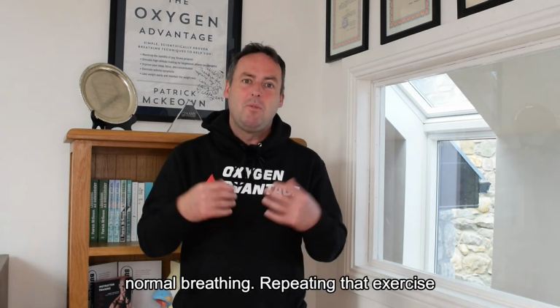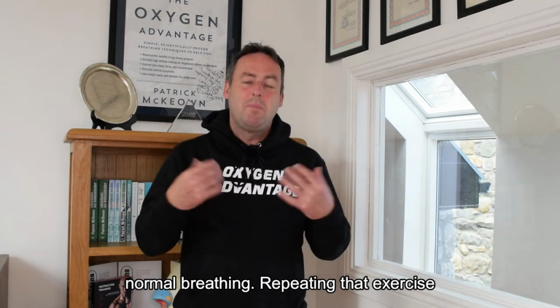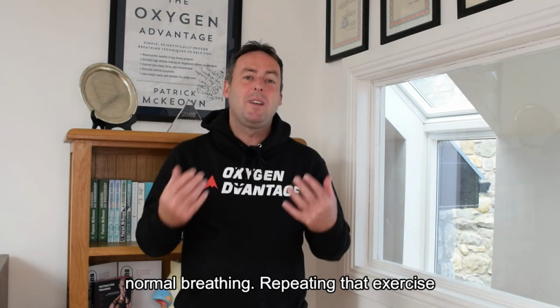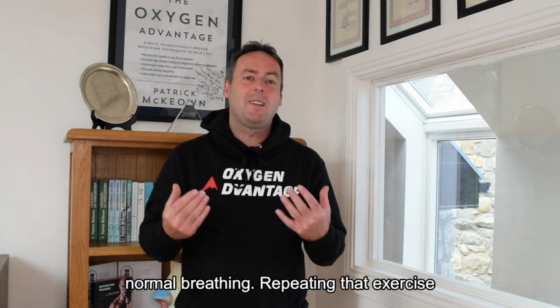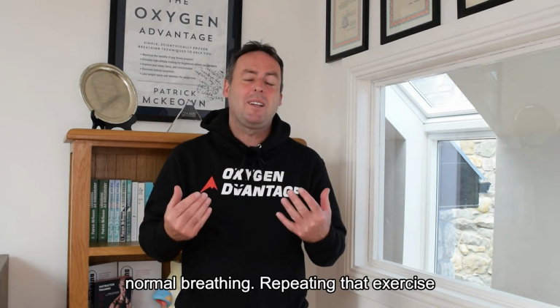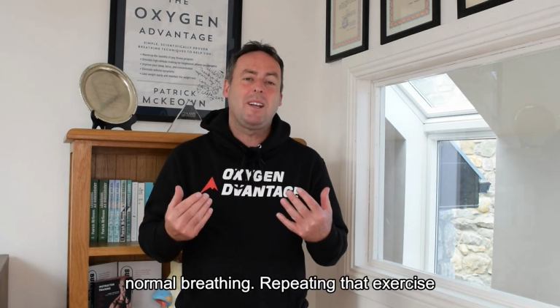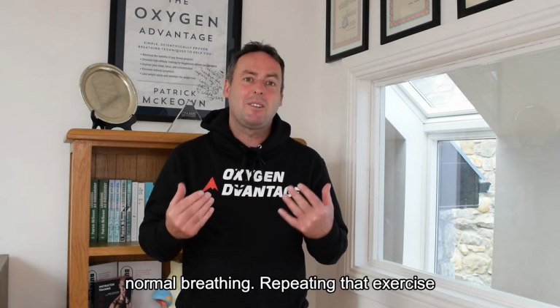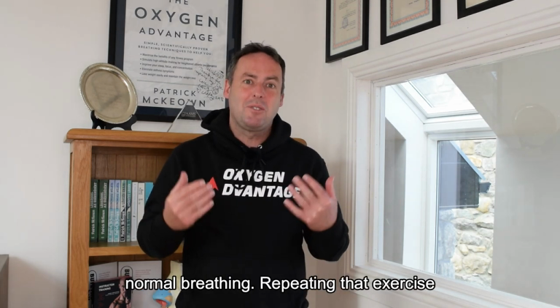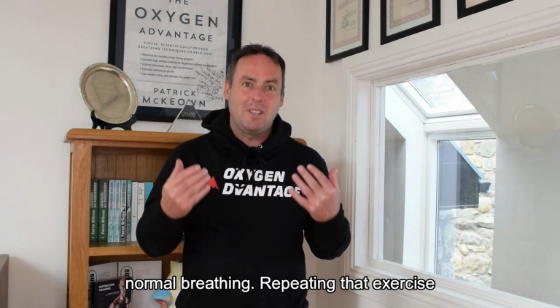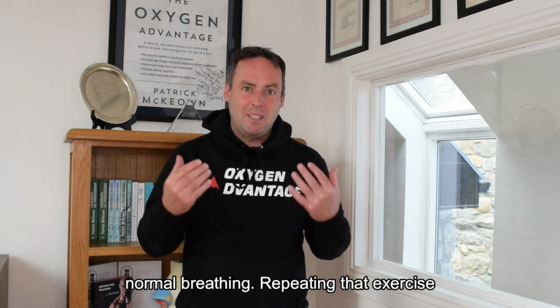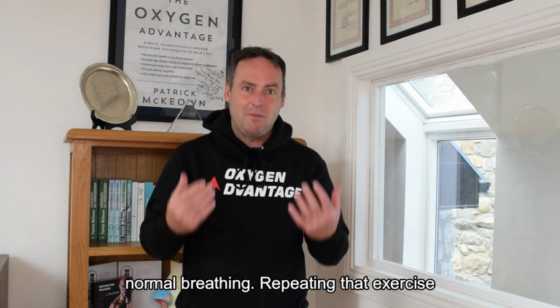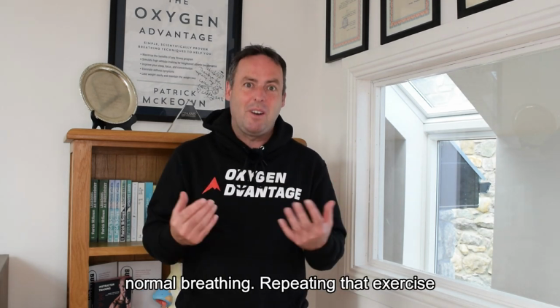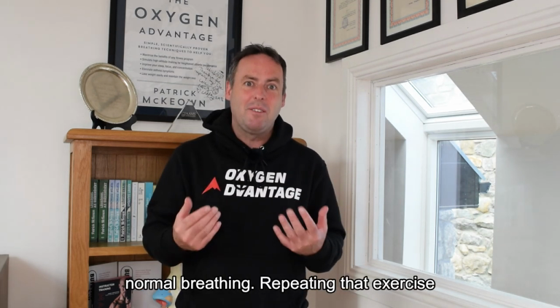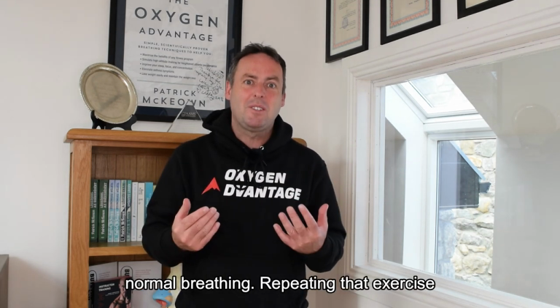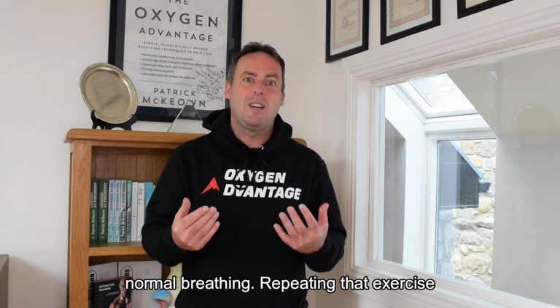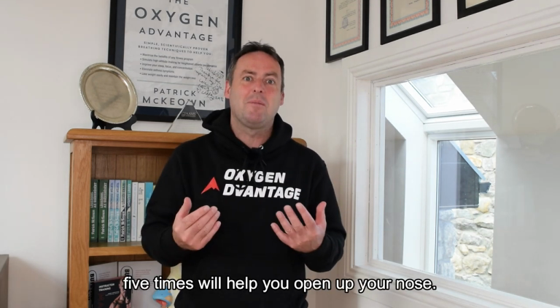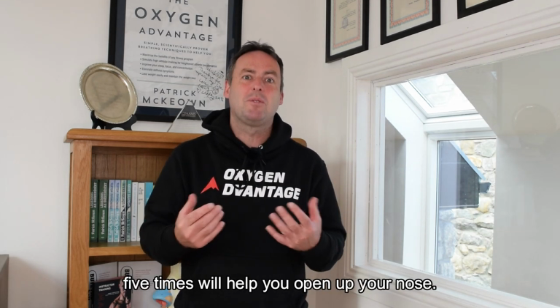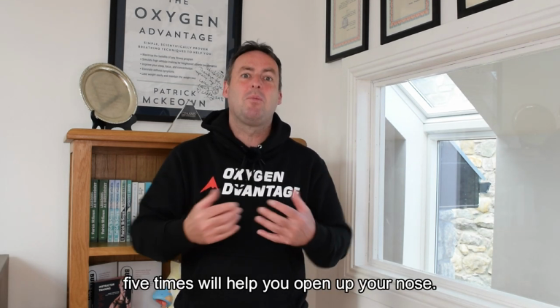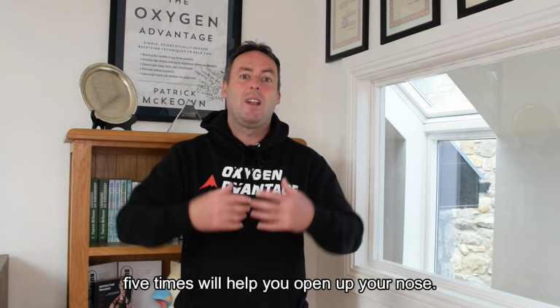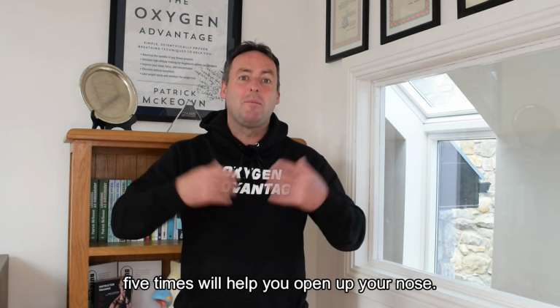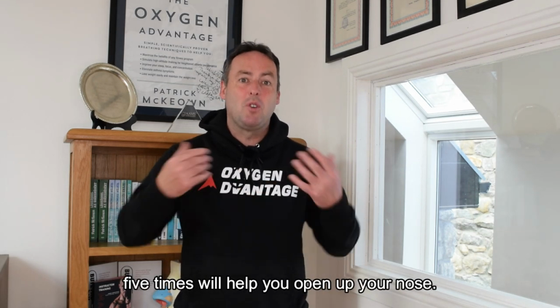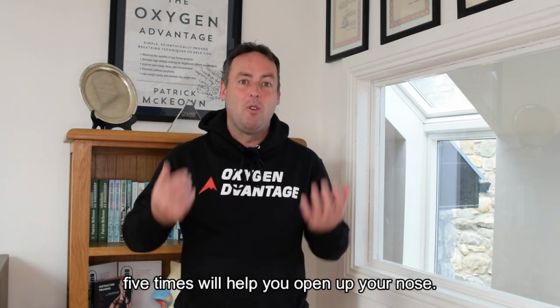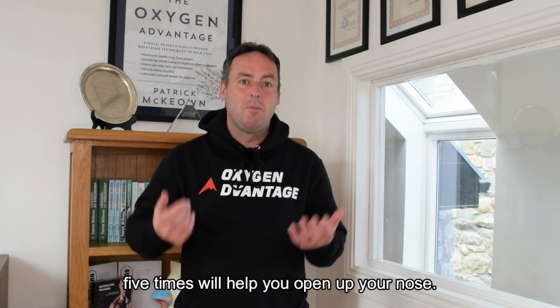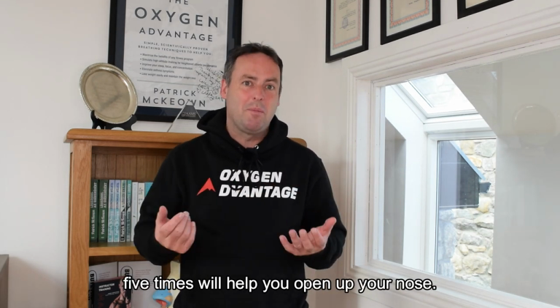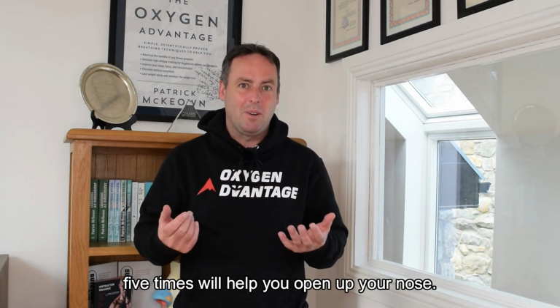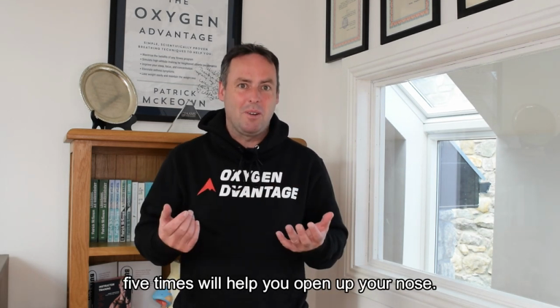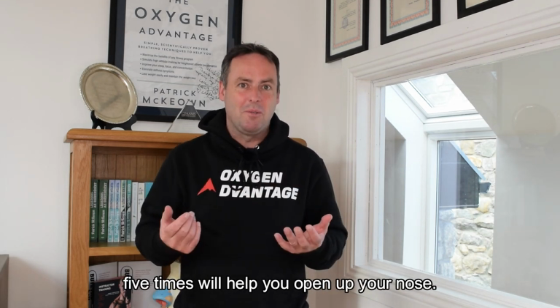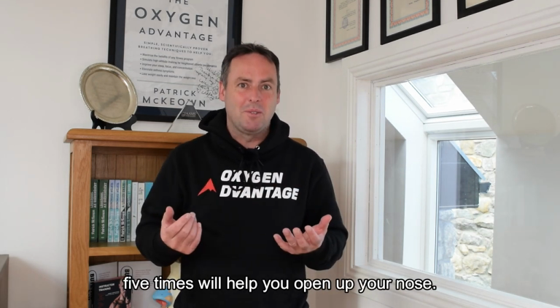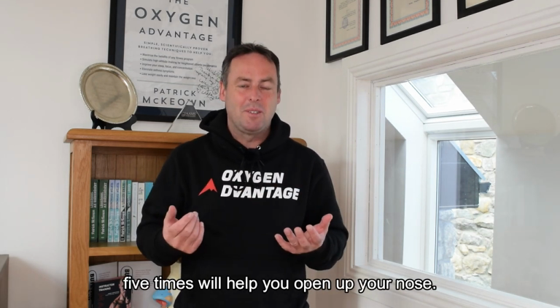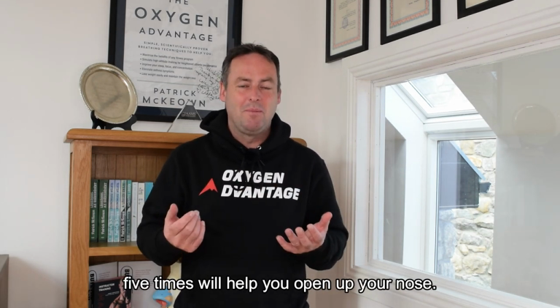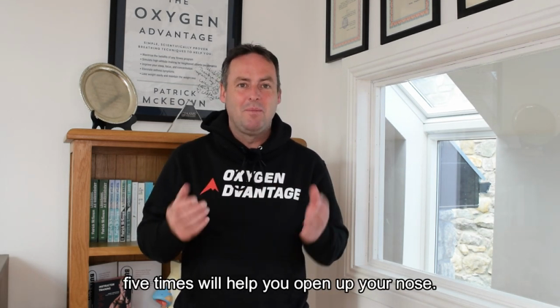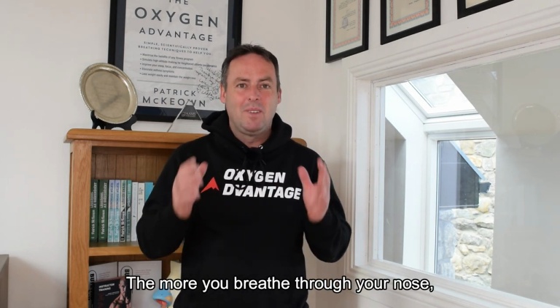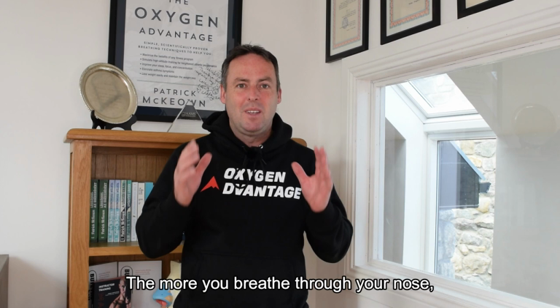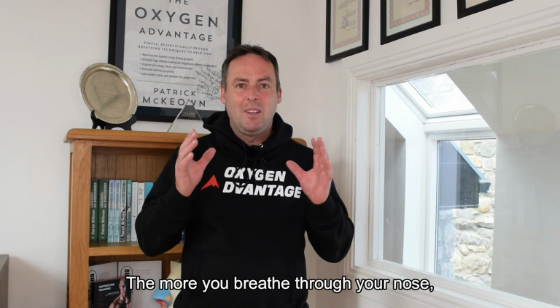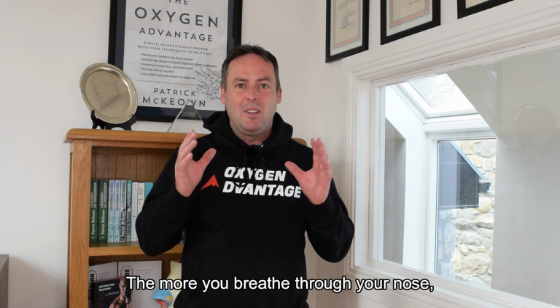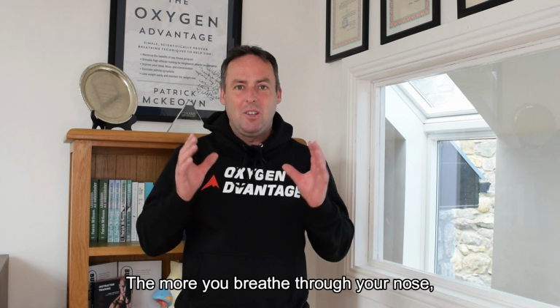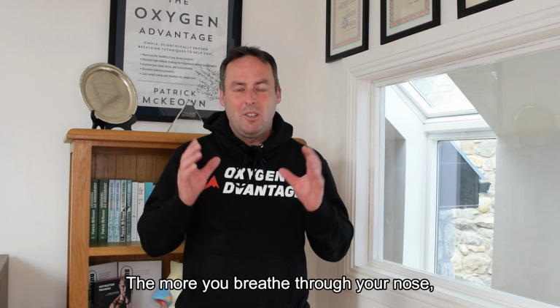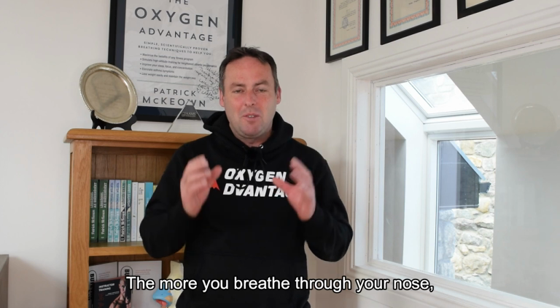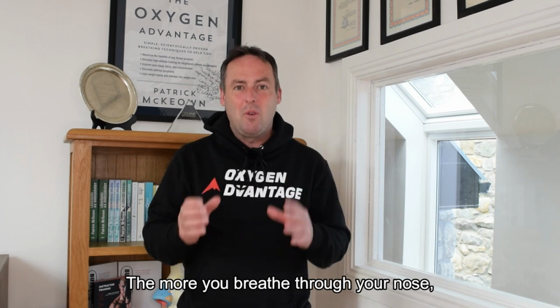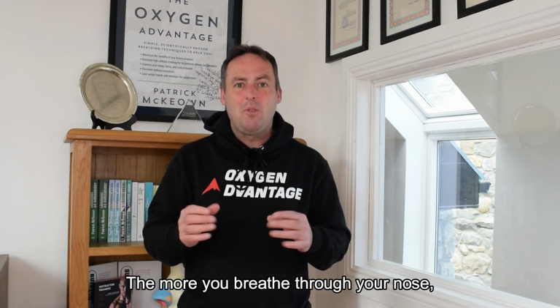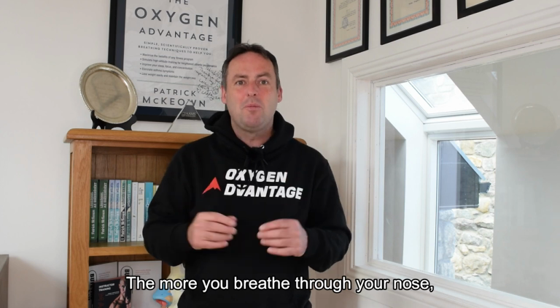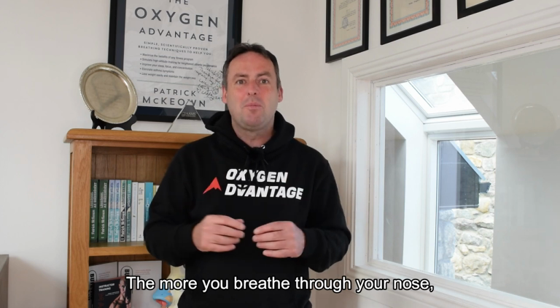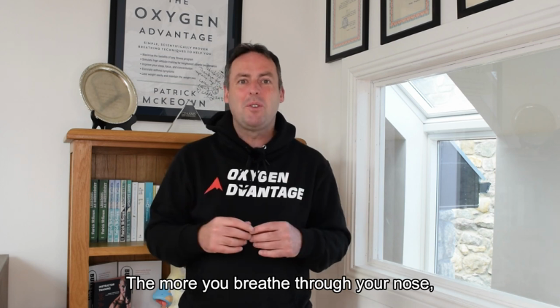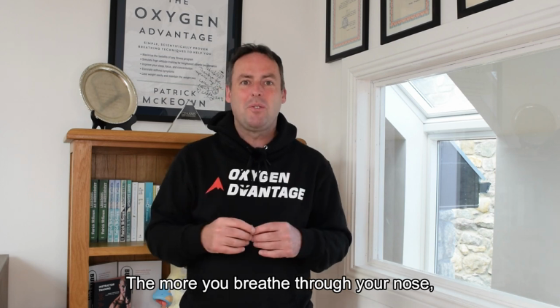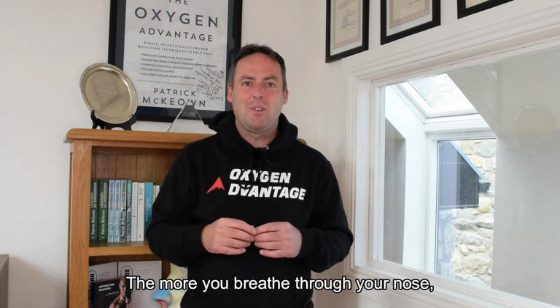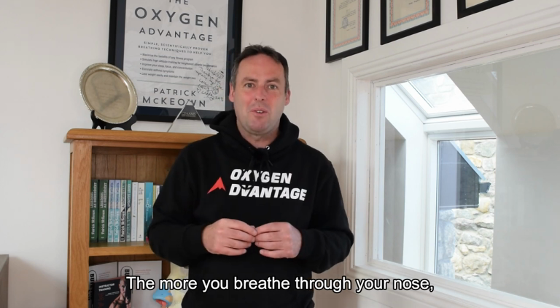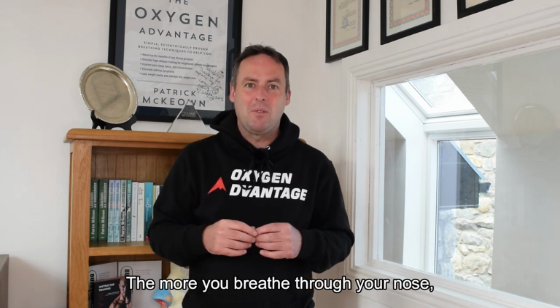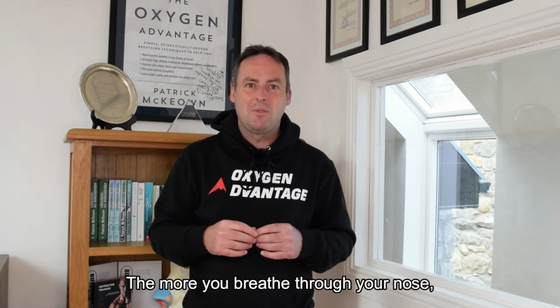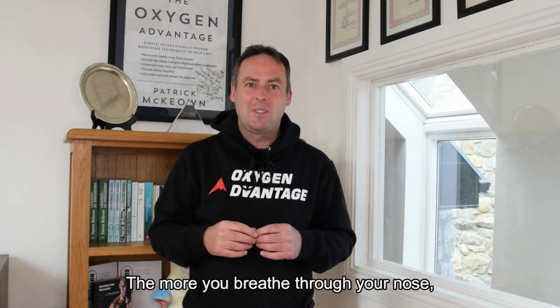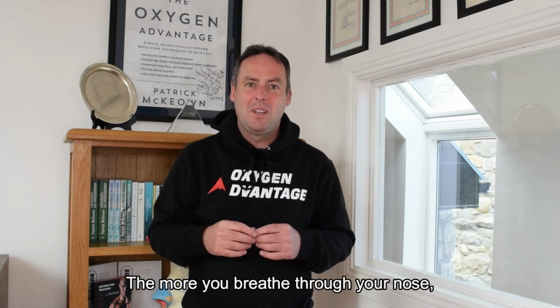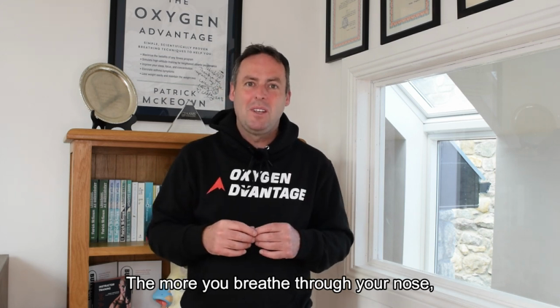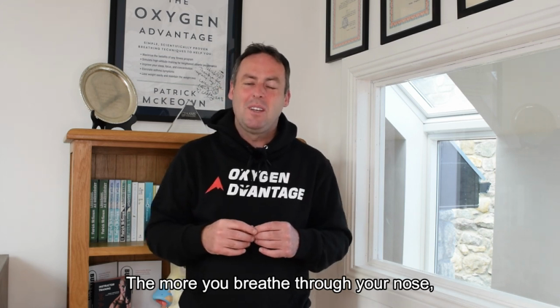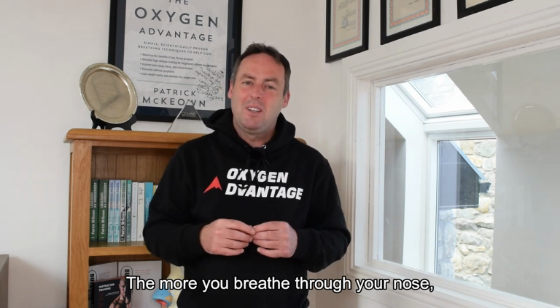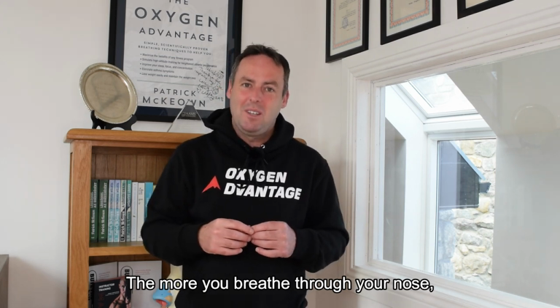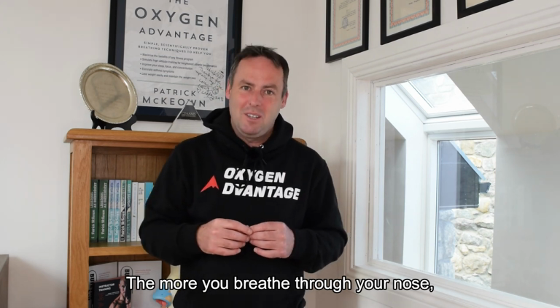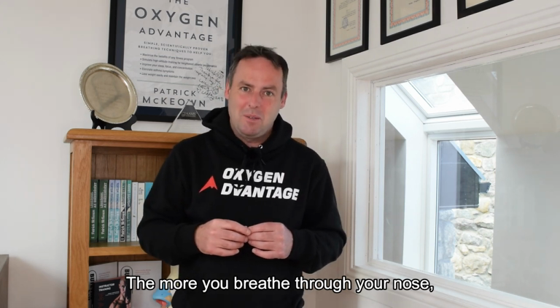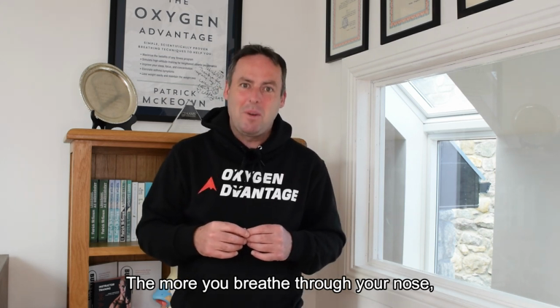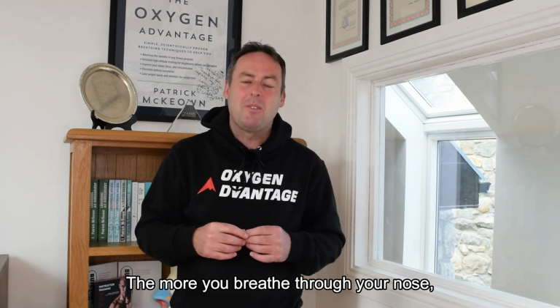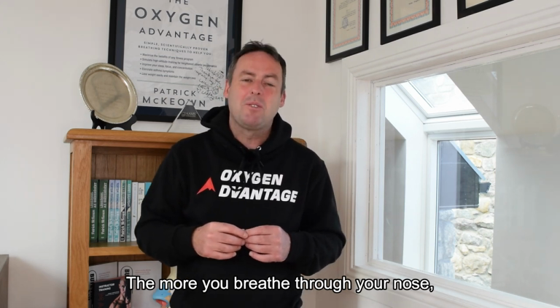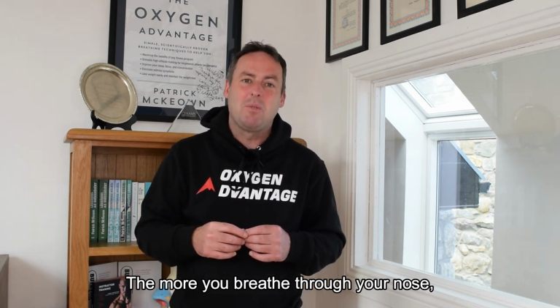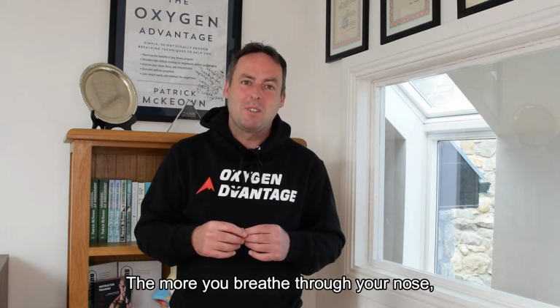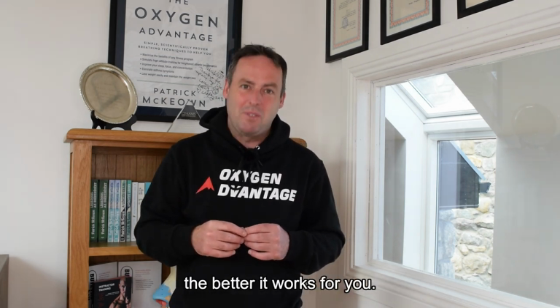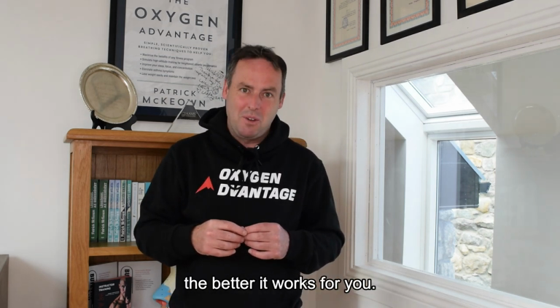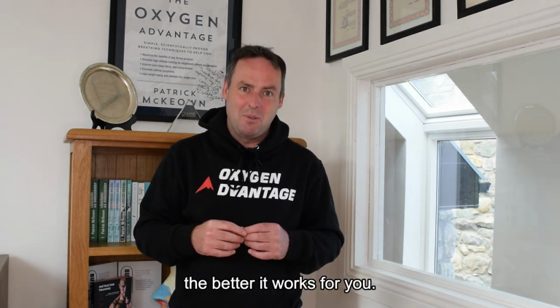Repeating that exercise five times will help to open up your nose. The more you breathe through your nose, the better it works for you.